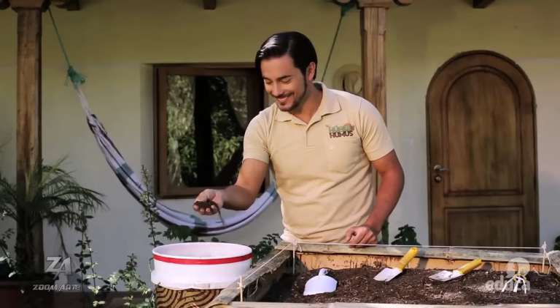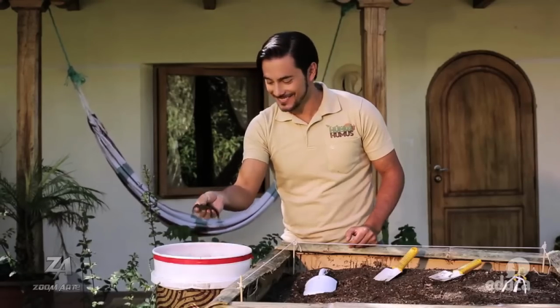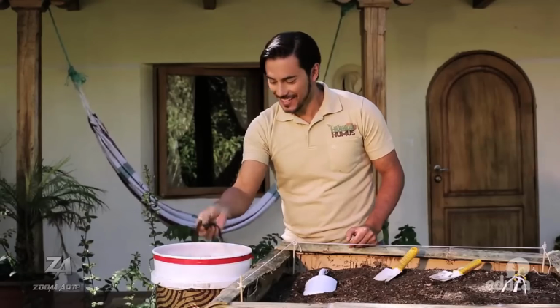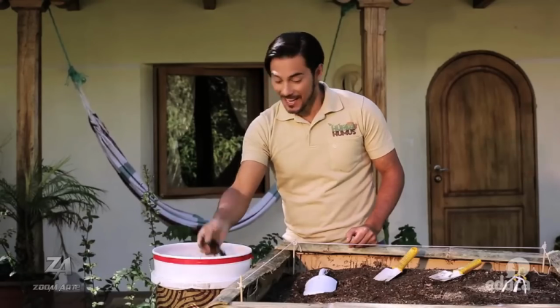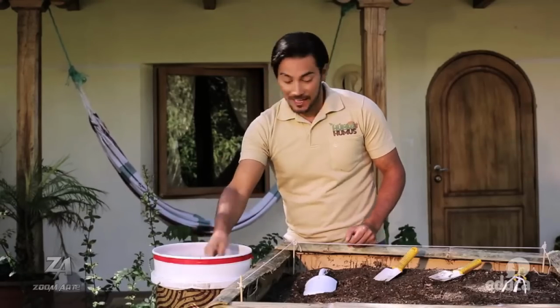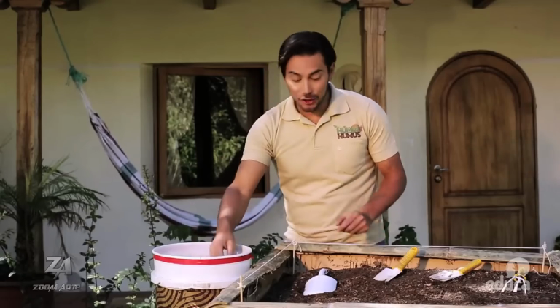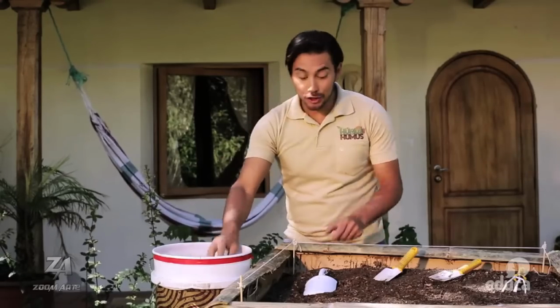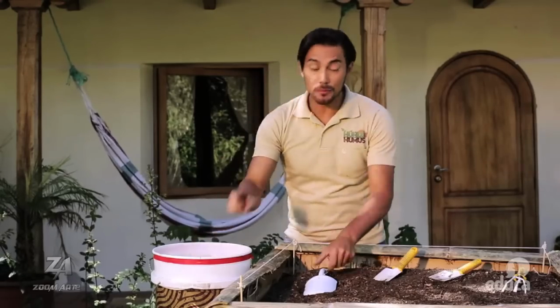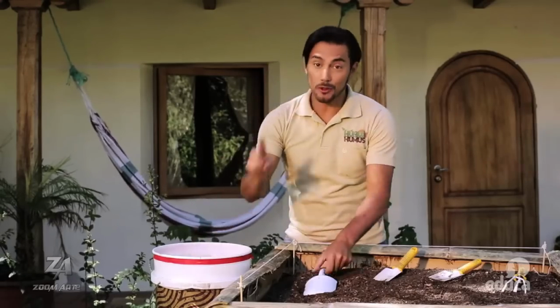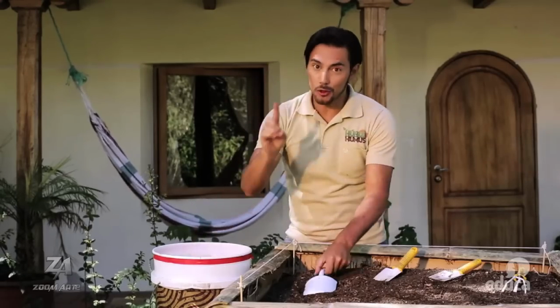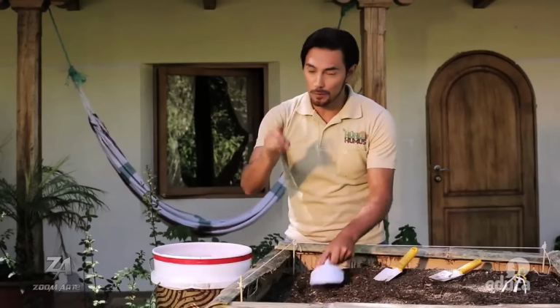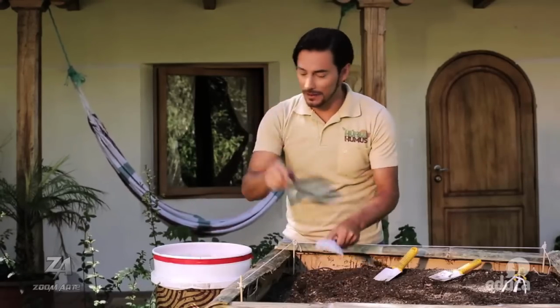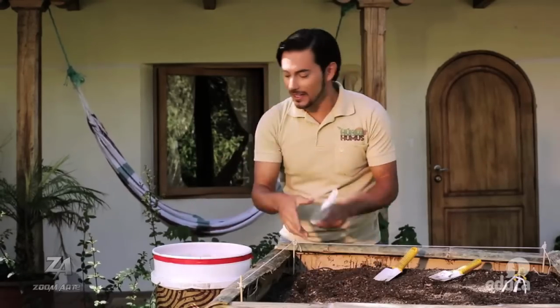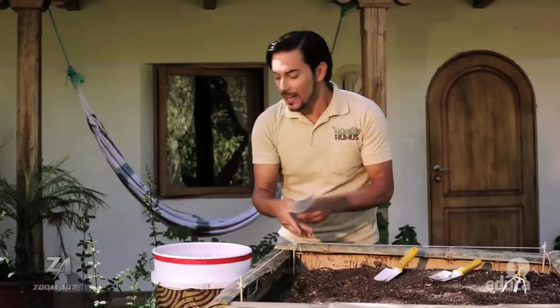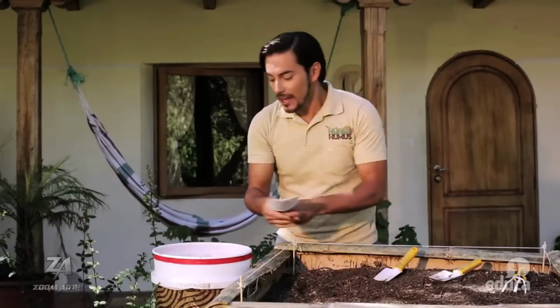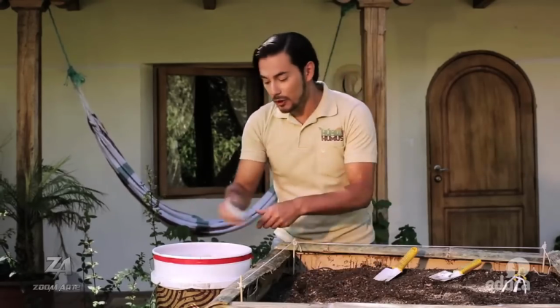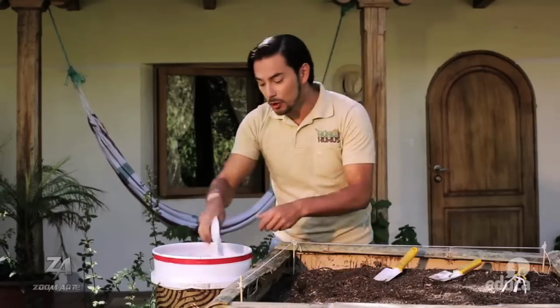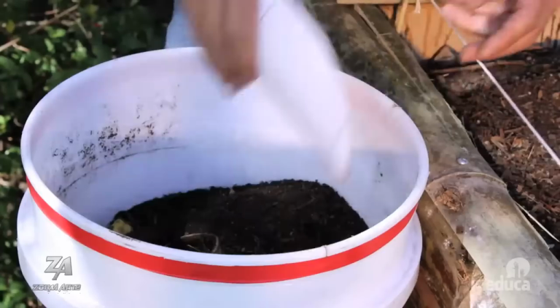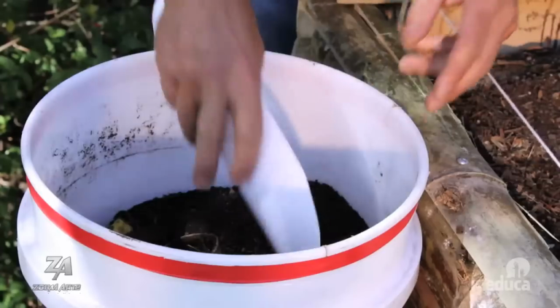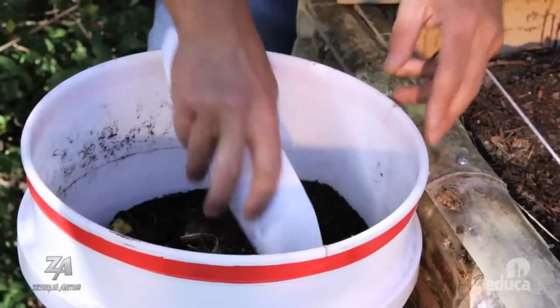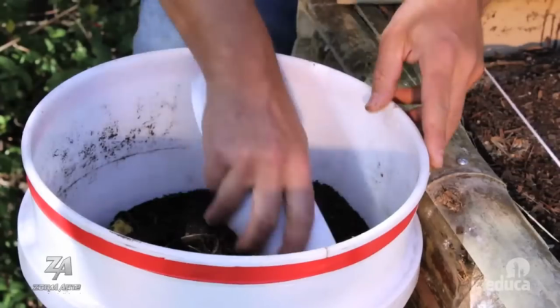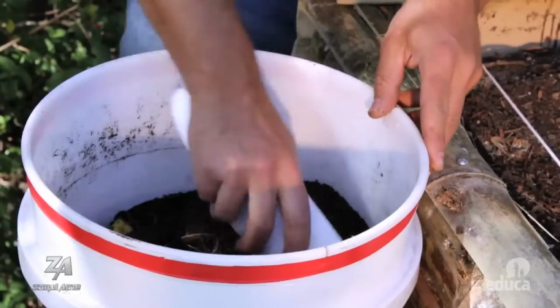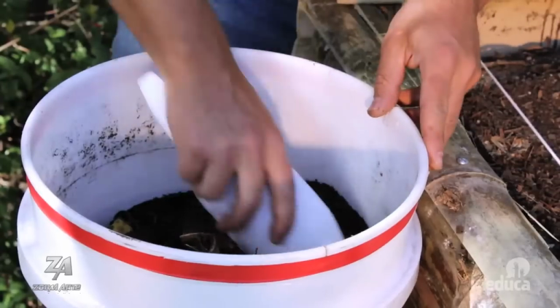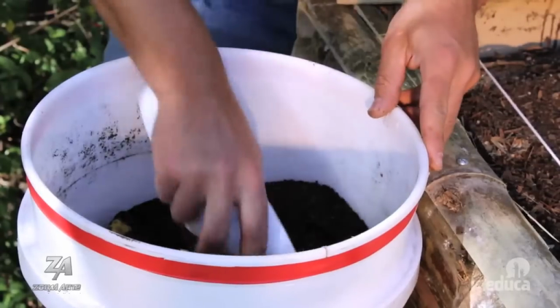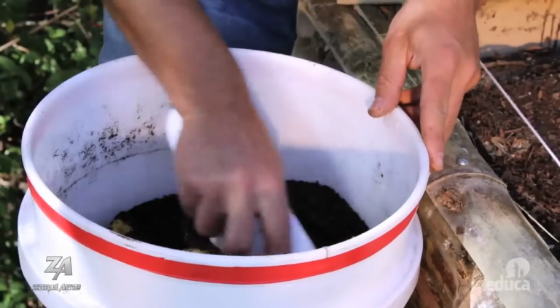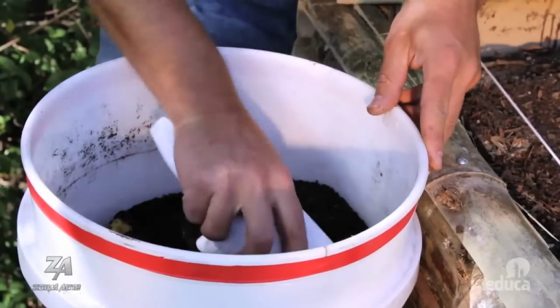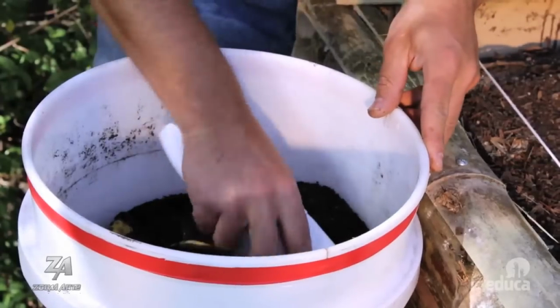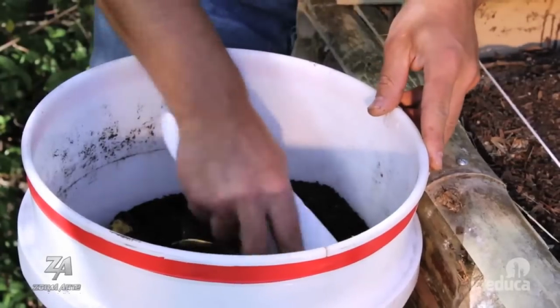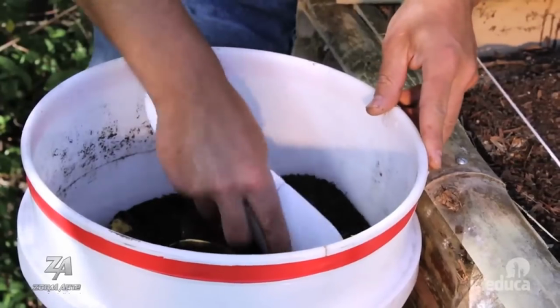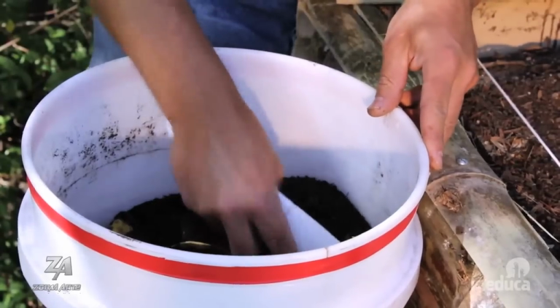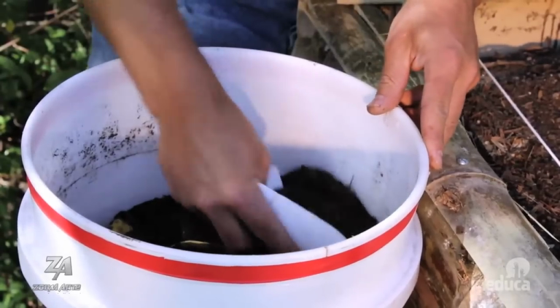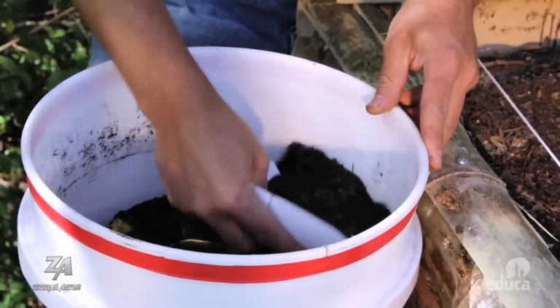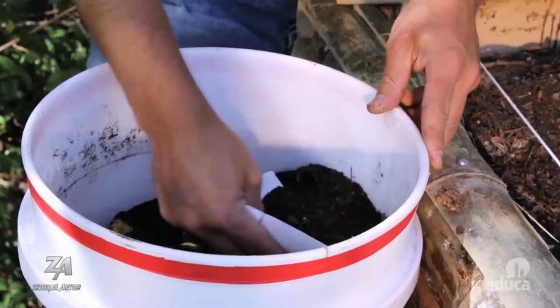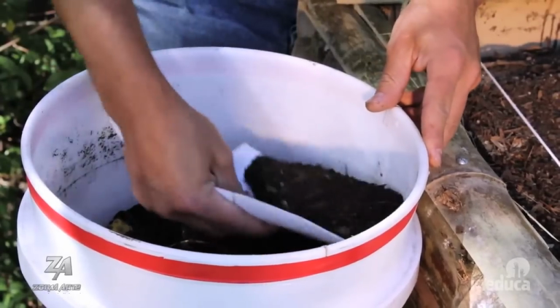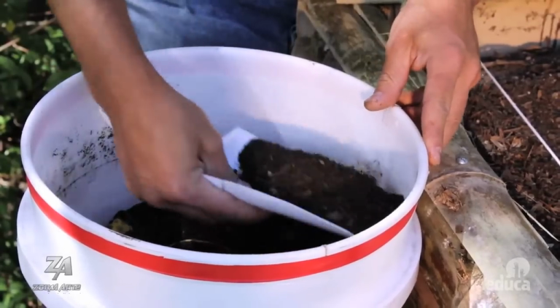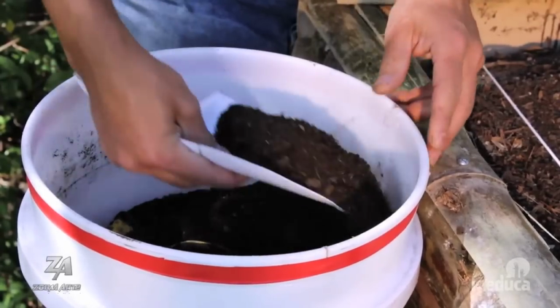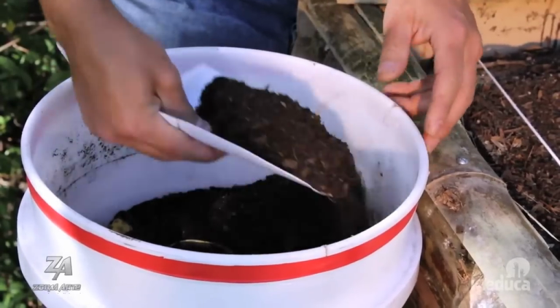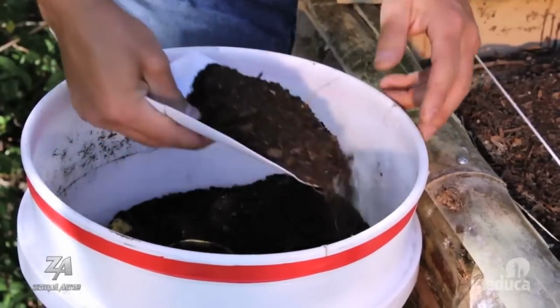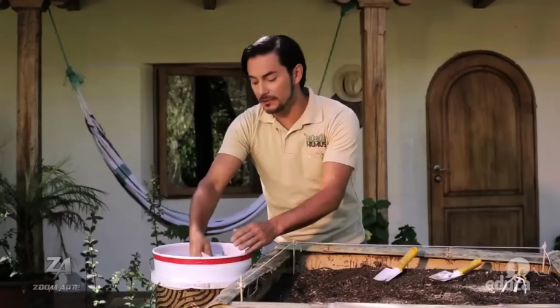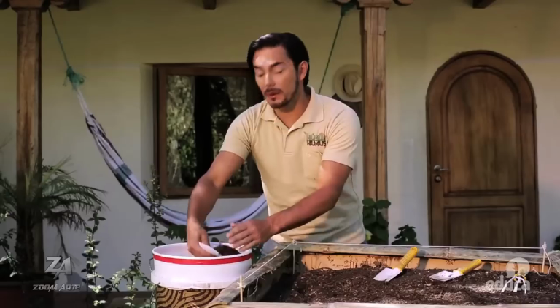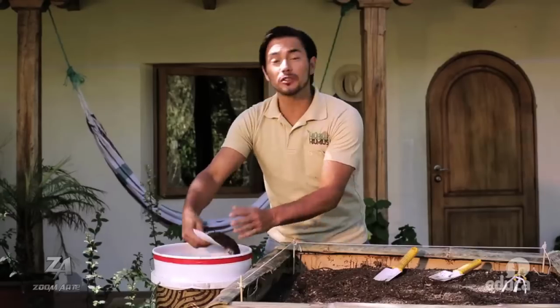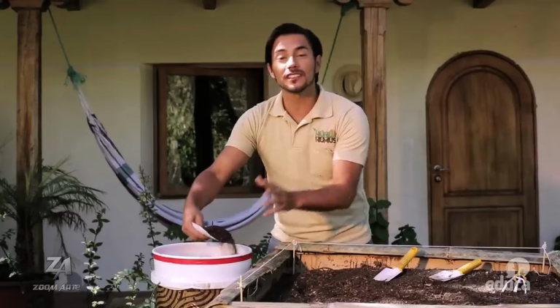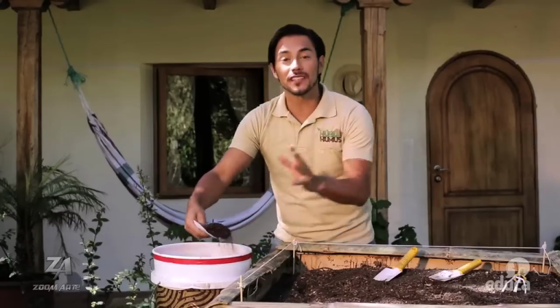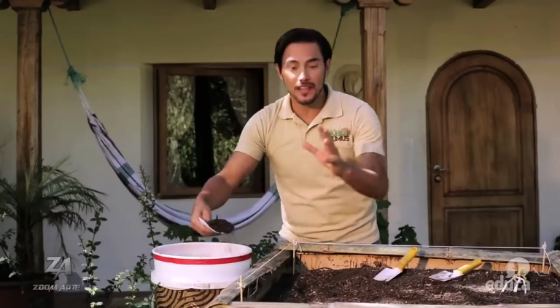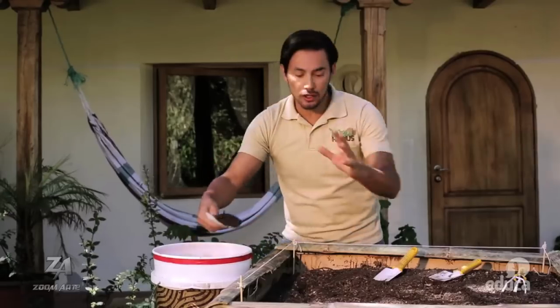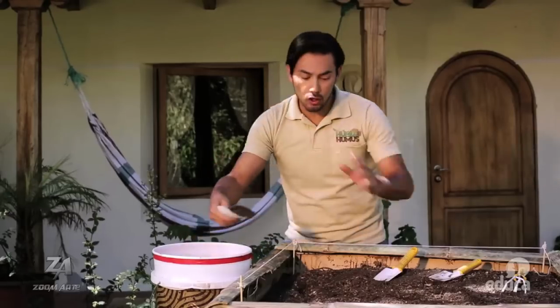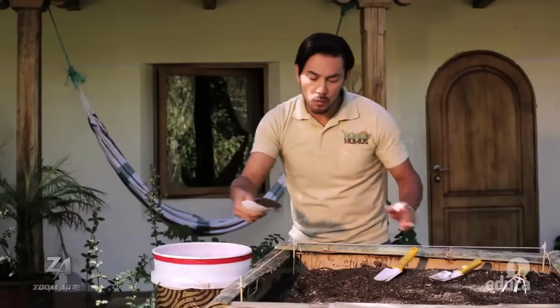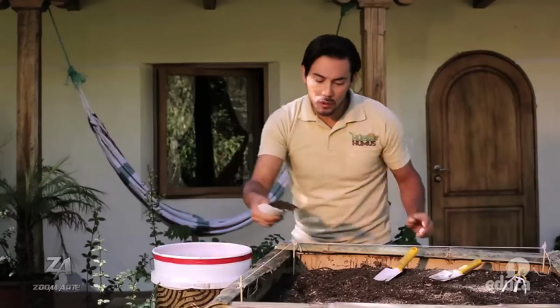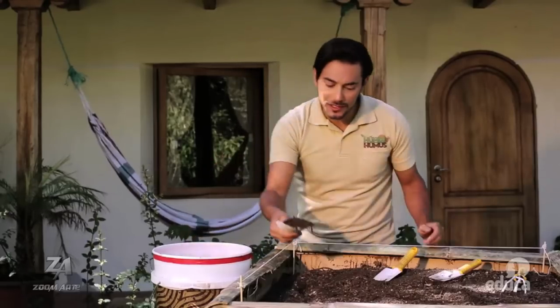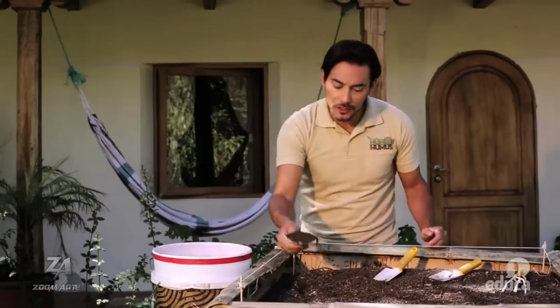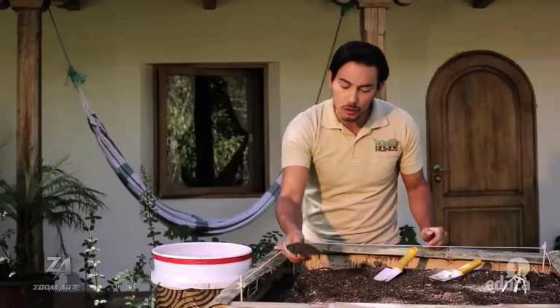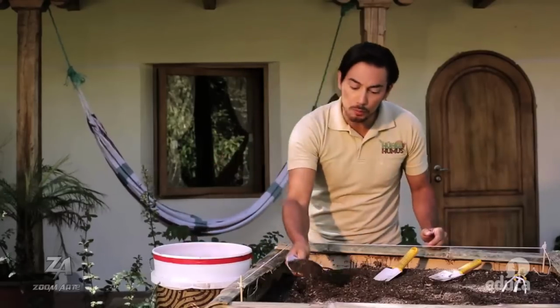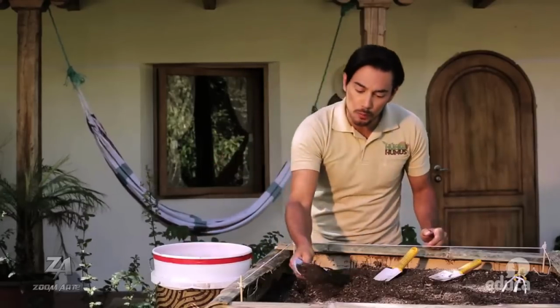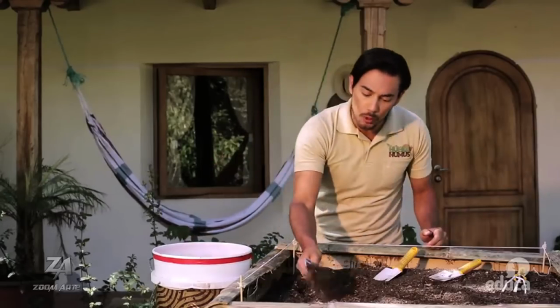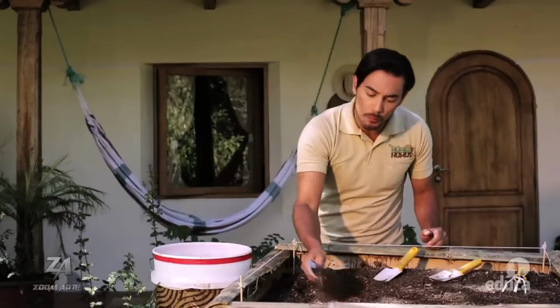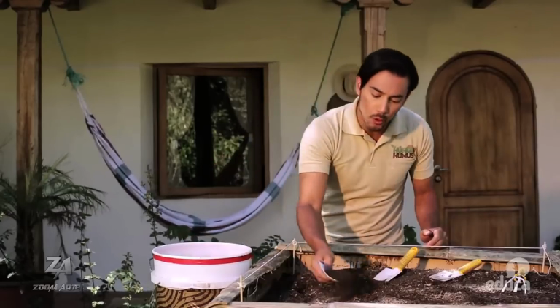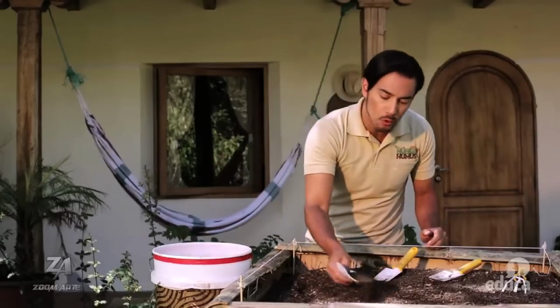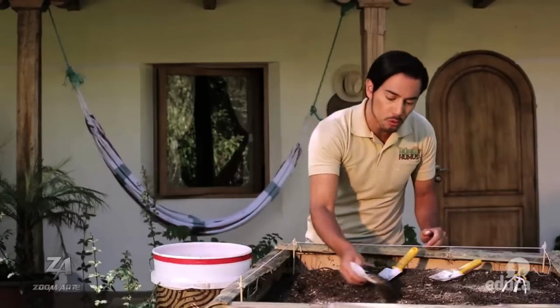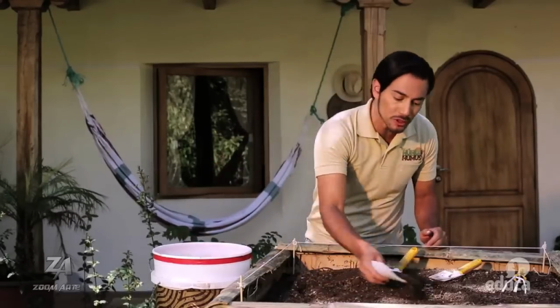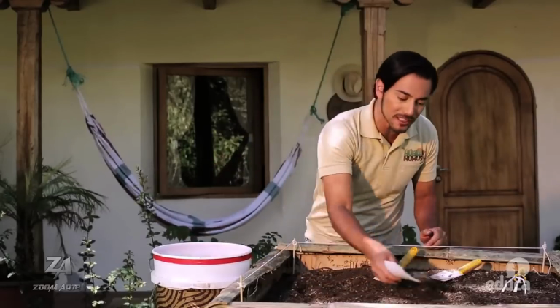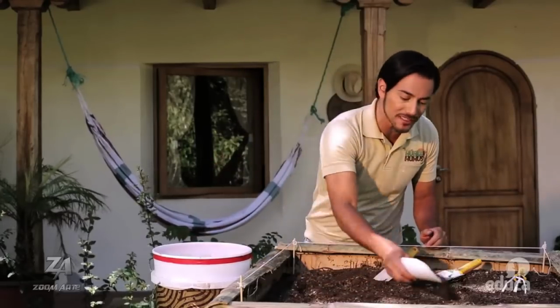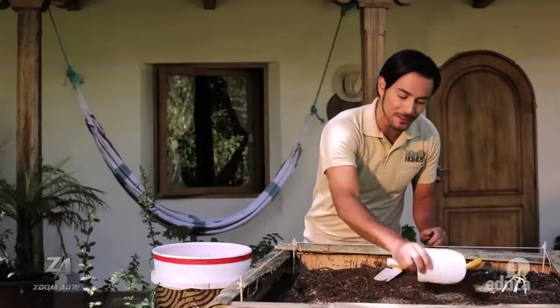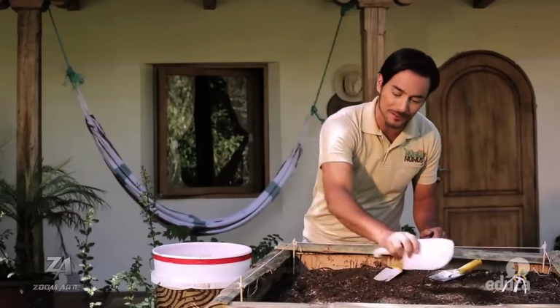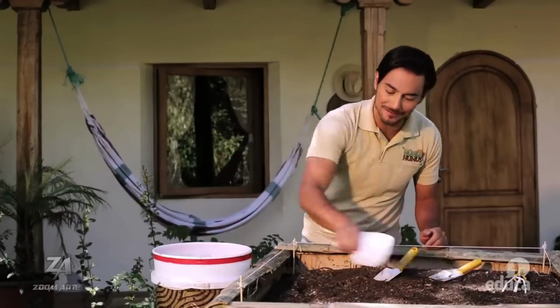No se preocupen. En un próximo capítulo les enseñaremos con más detalles cómo realizar su propio humus casero.